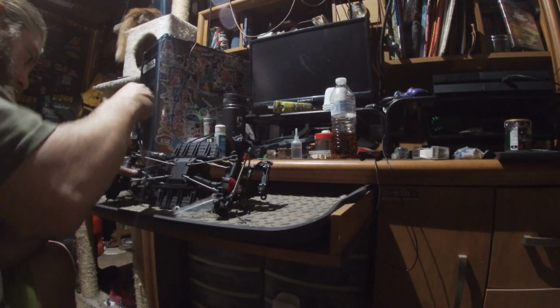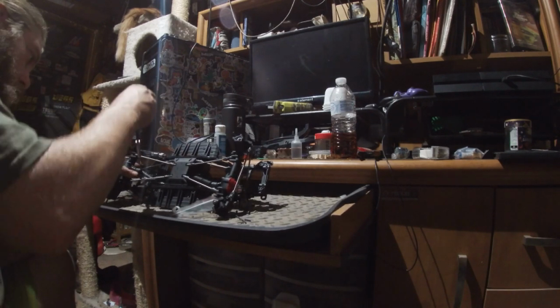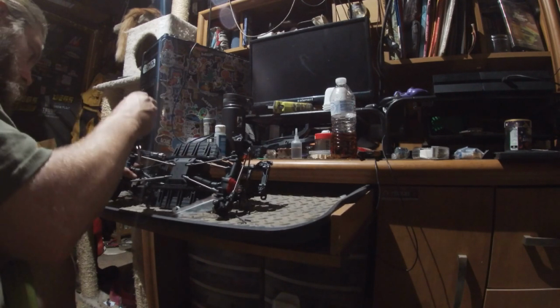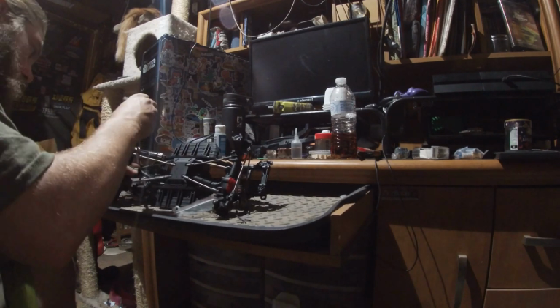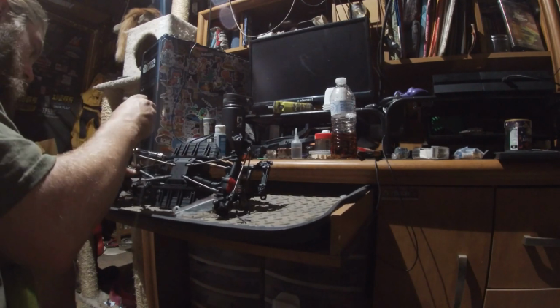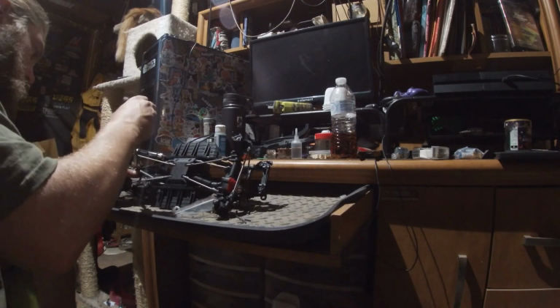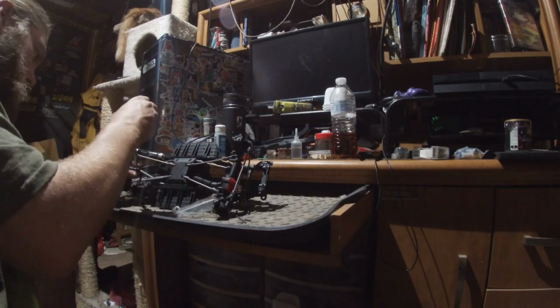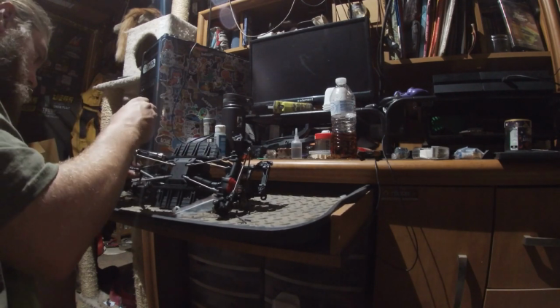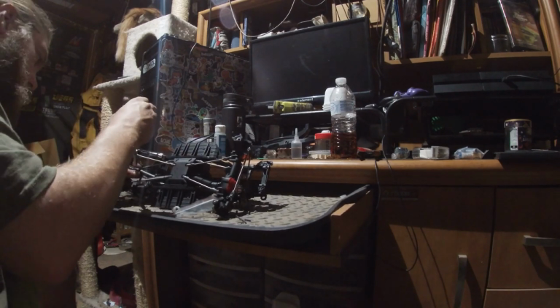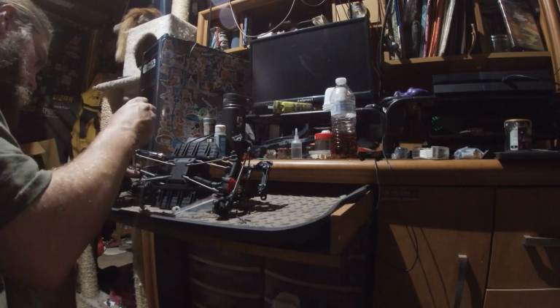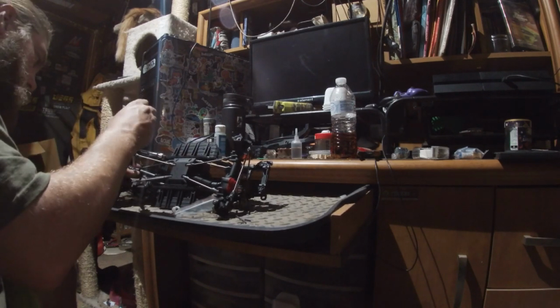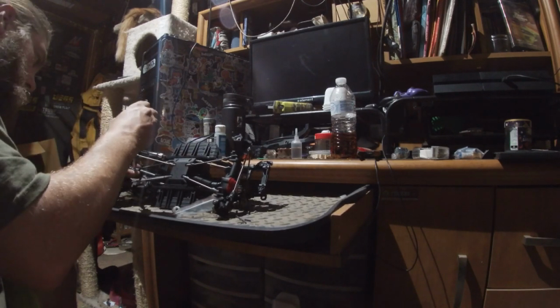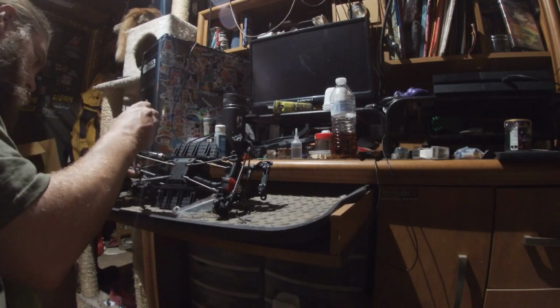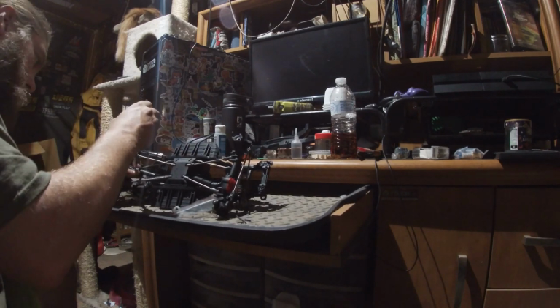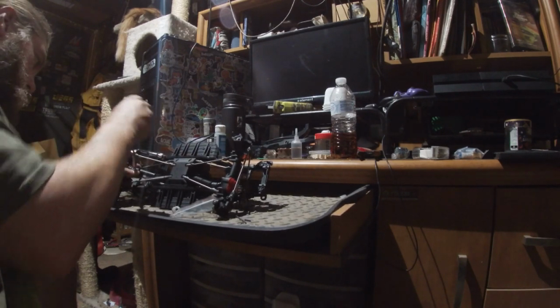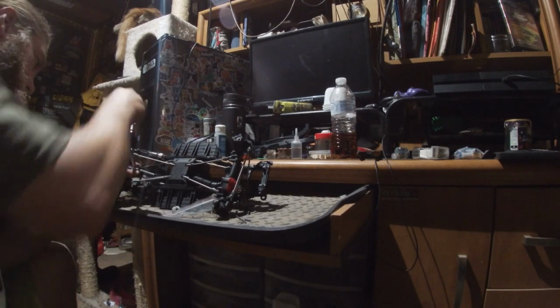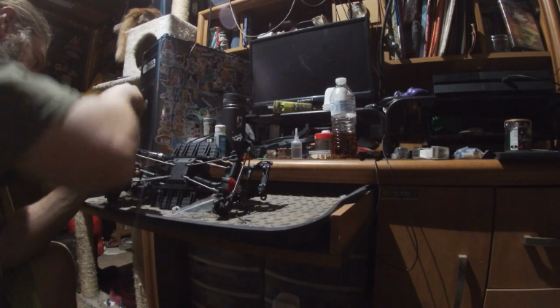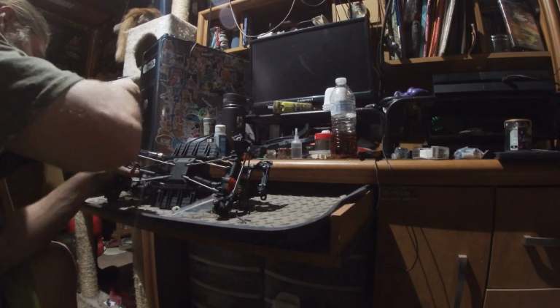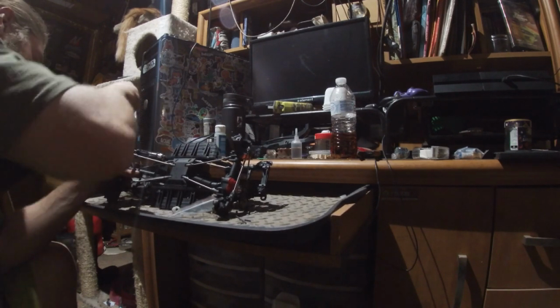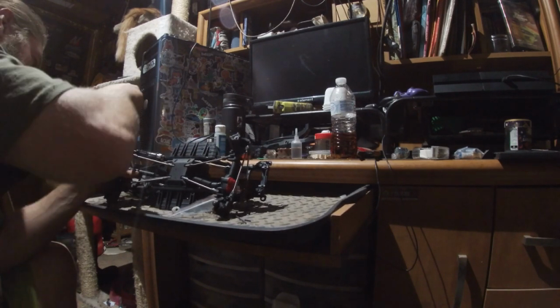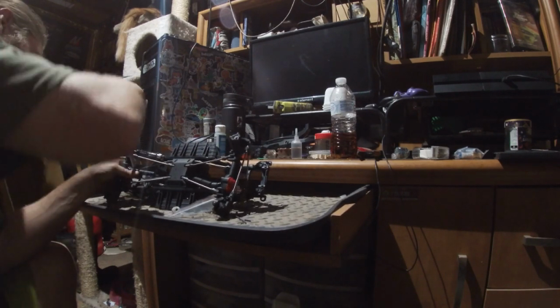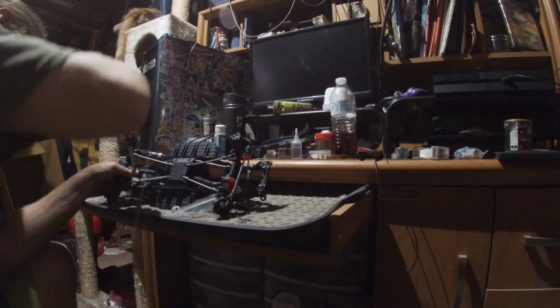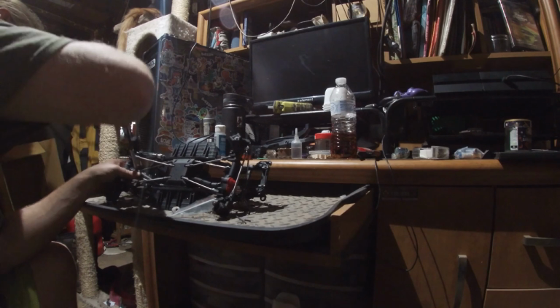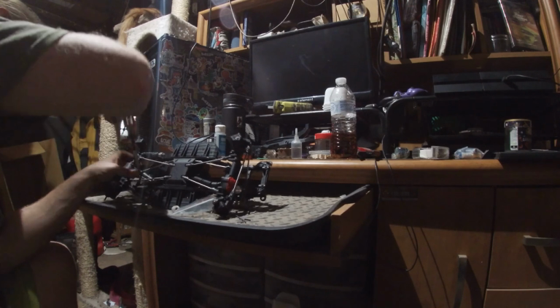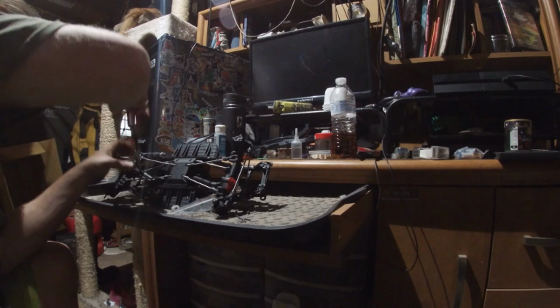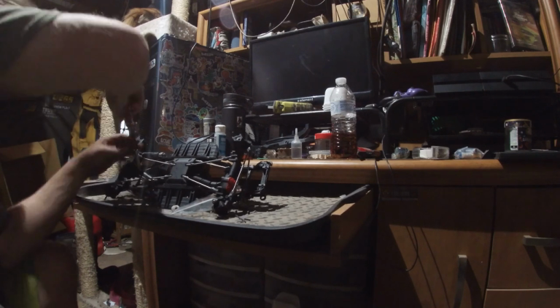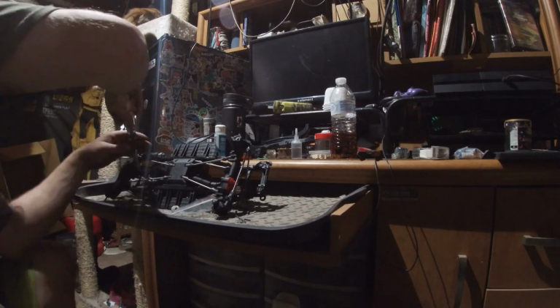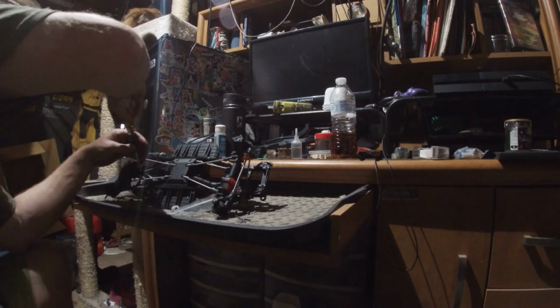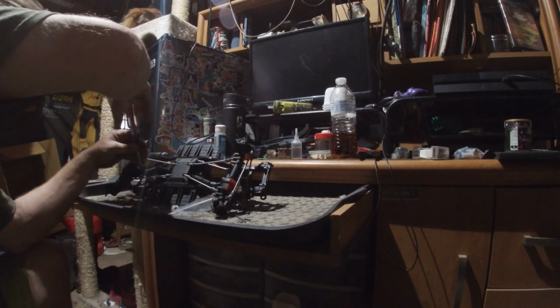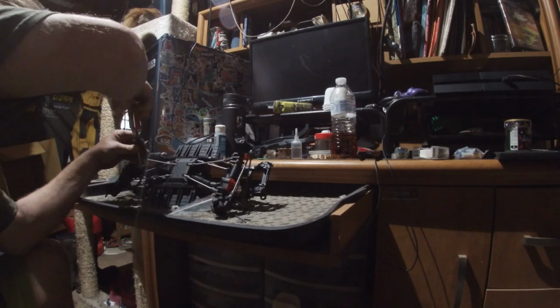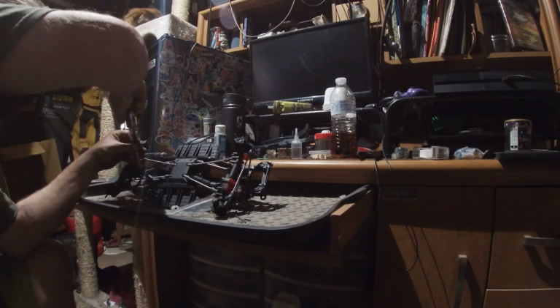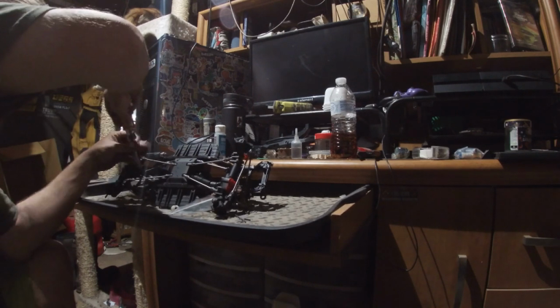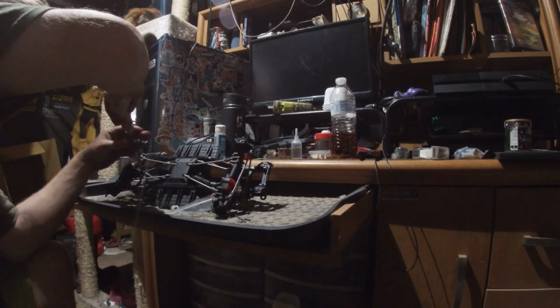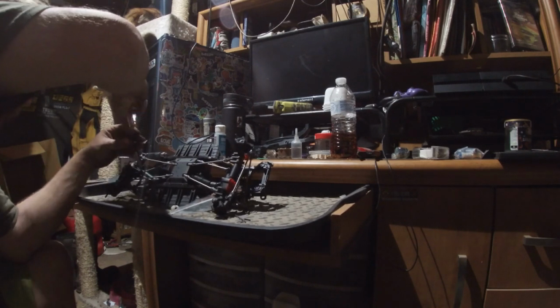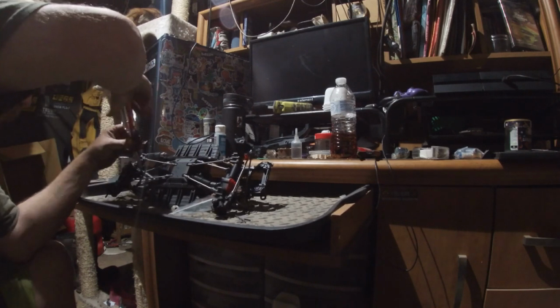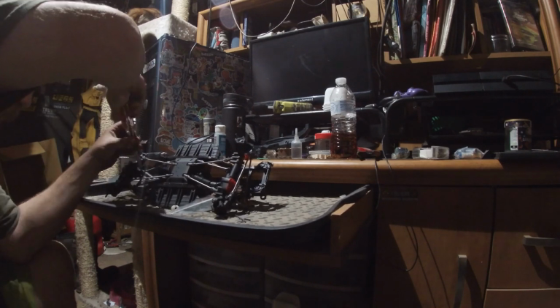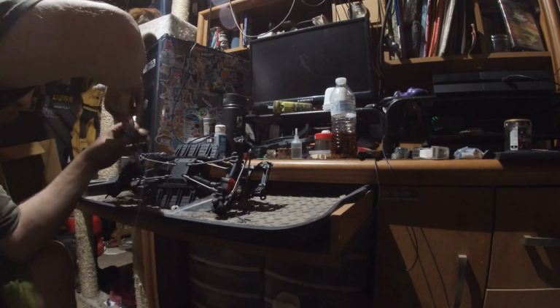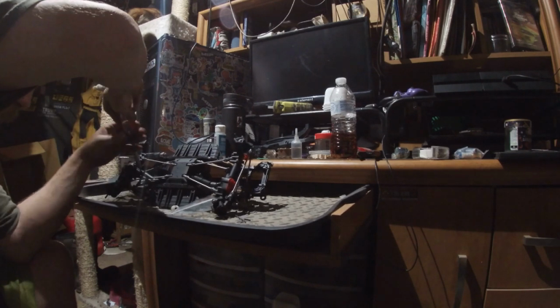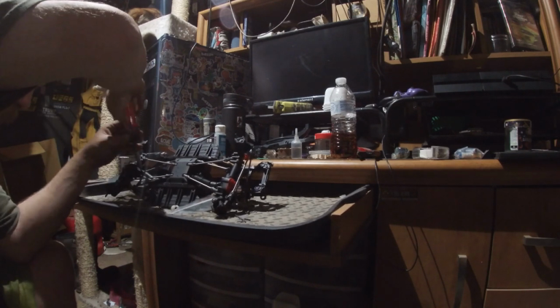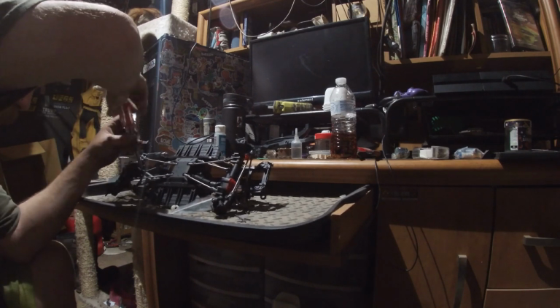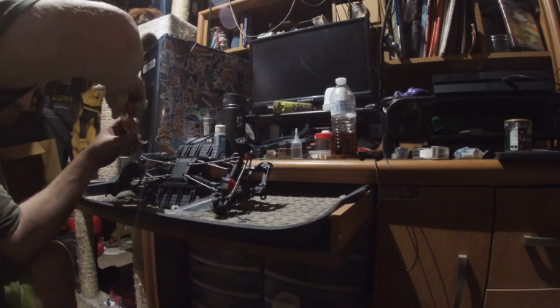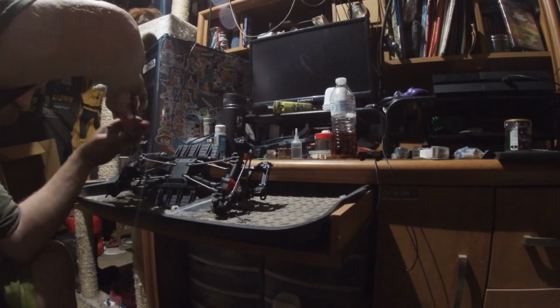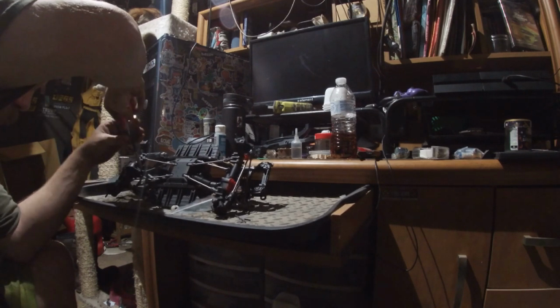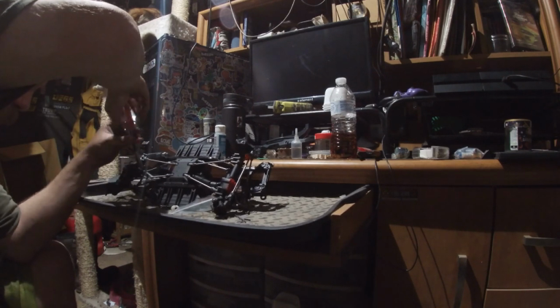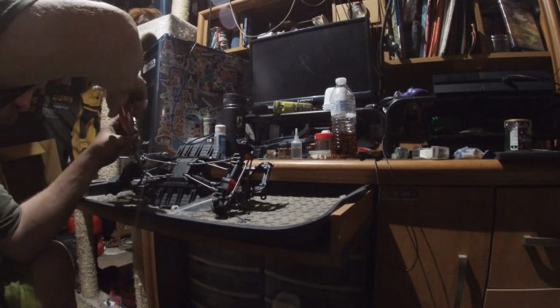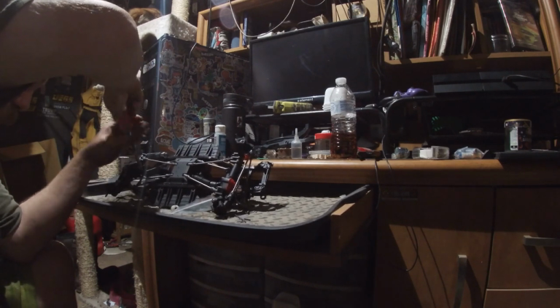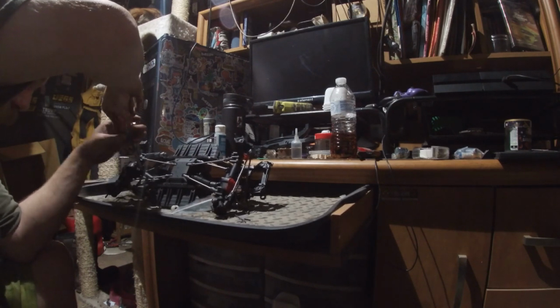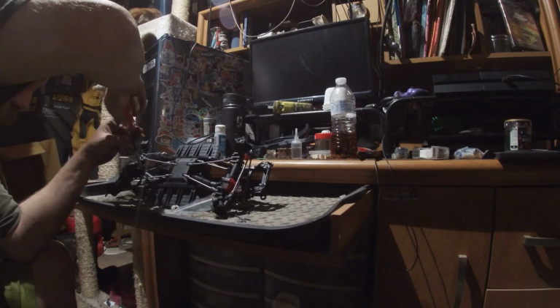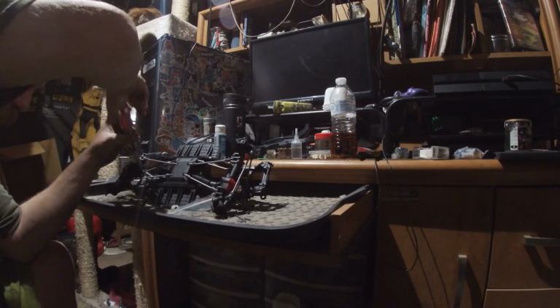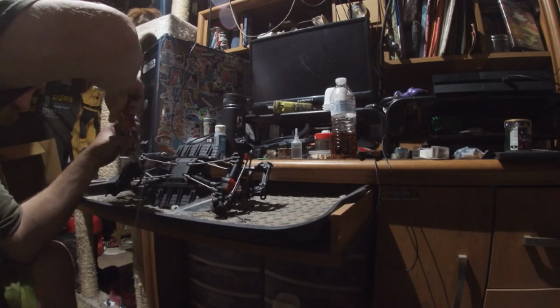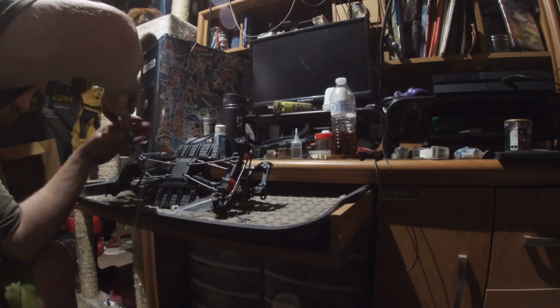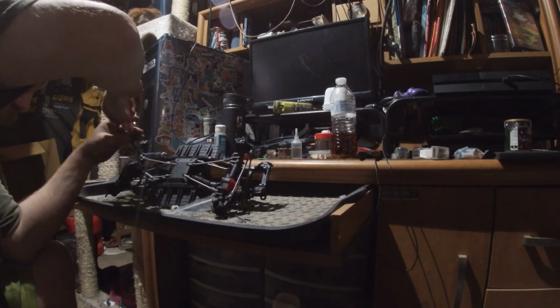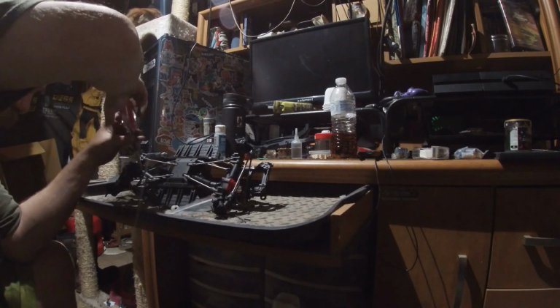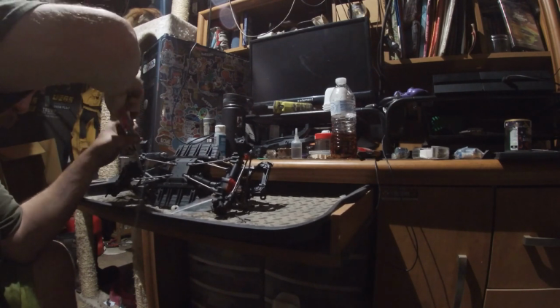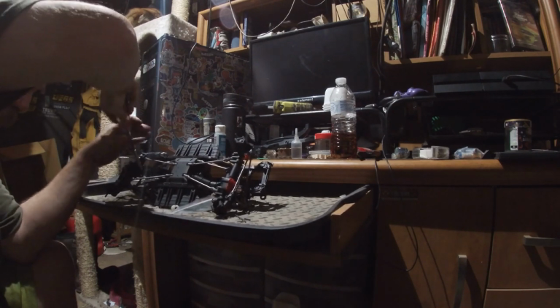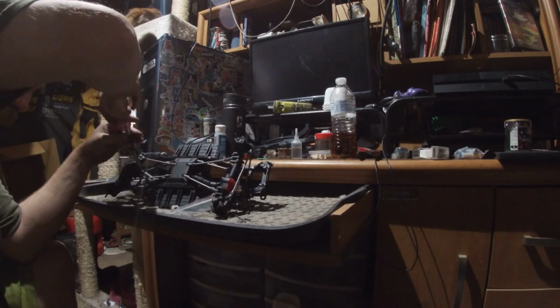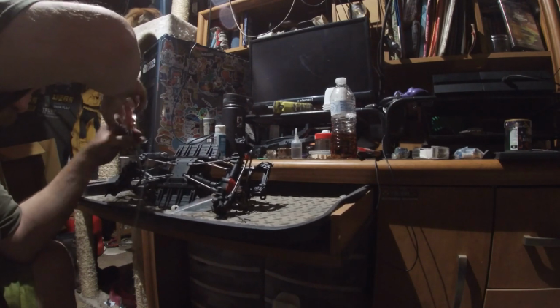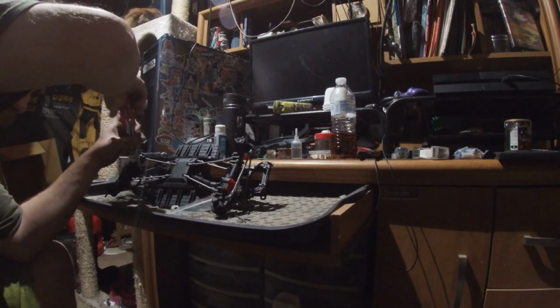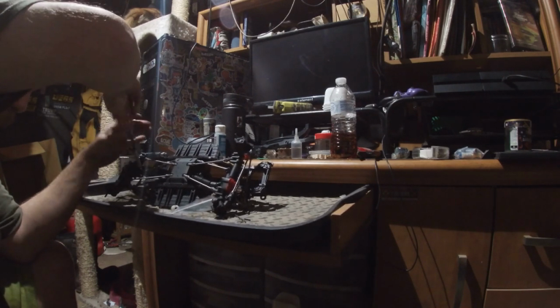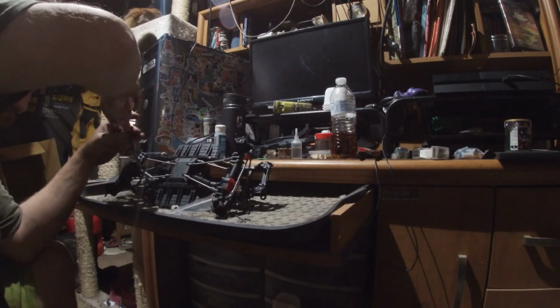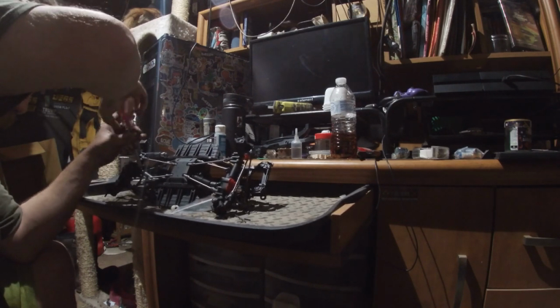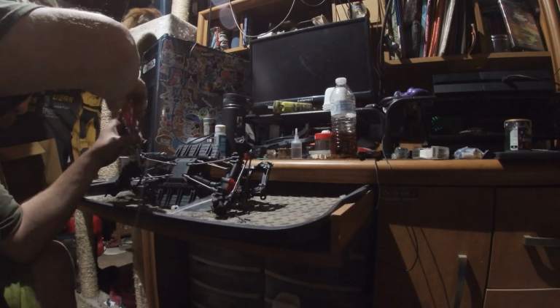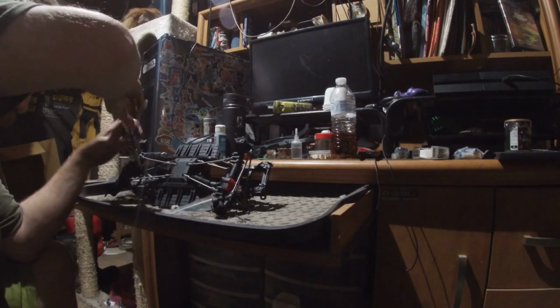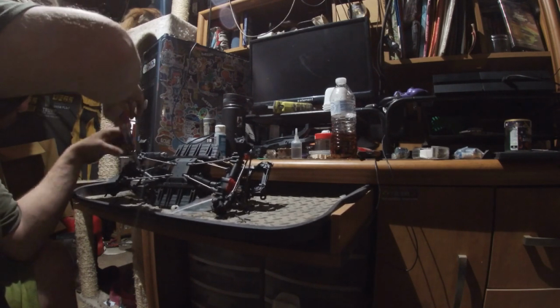I usually don't put the electronics on until last, but I didn't care — I was like, screw it.